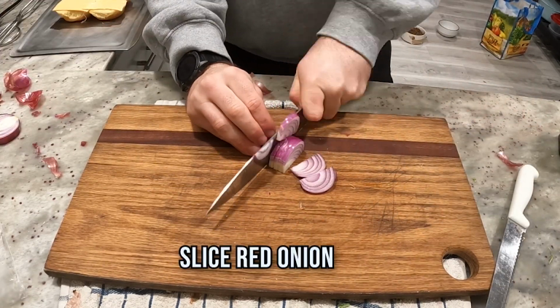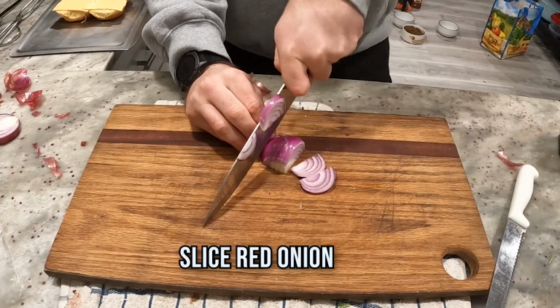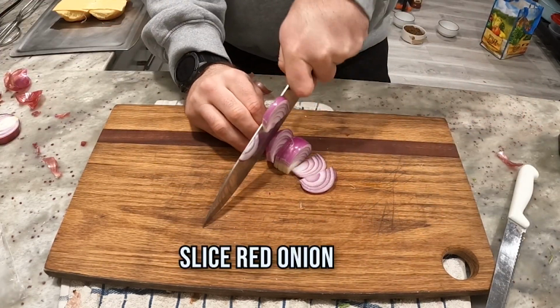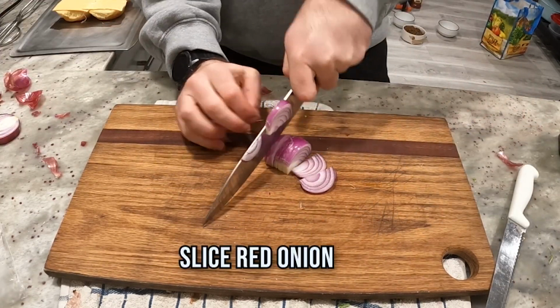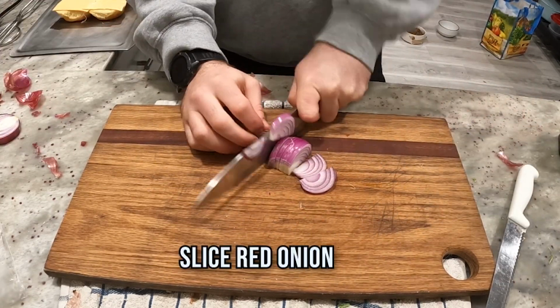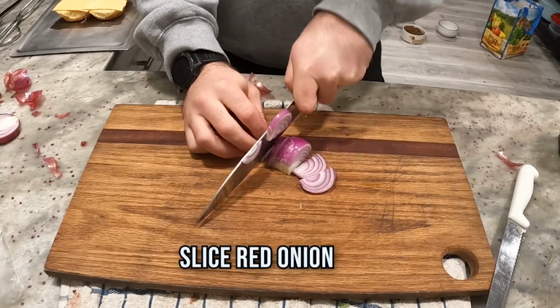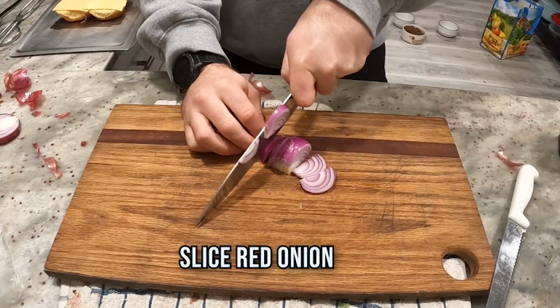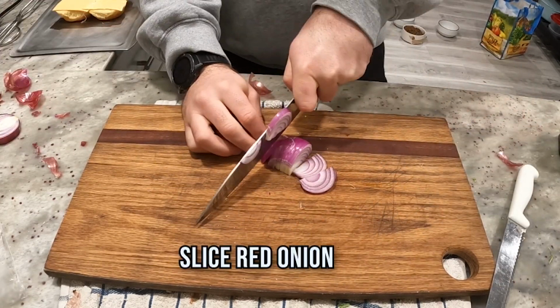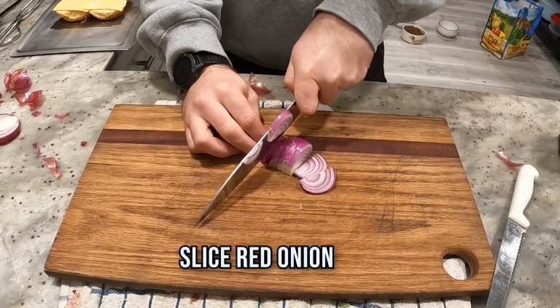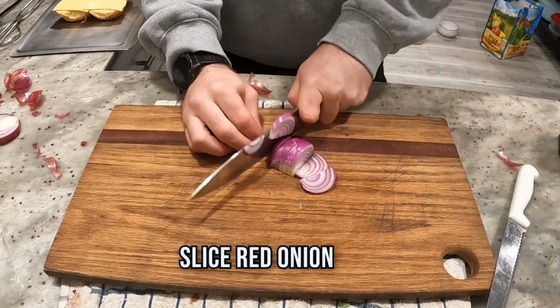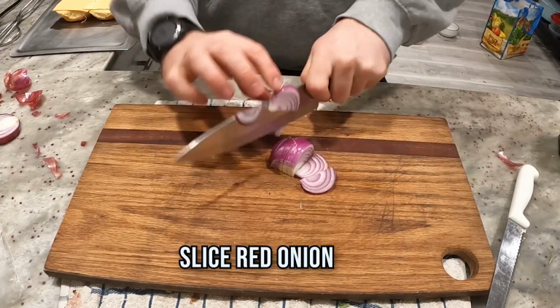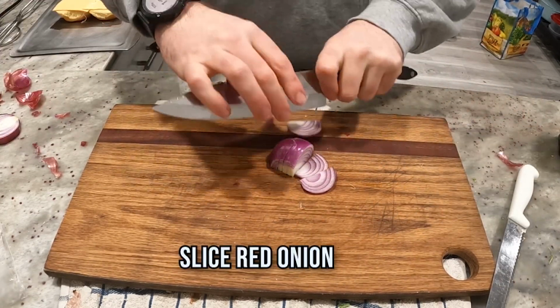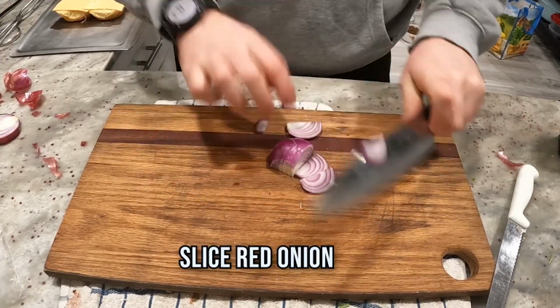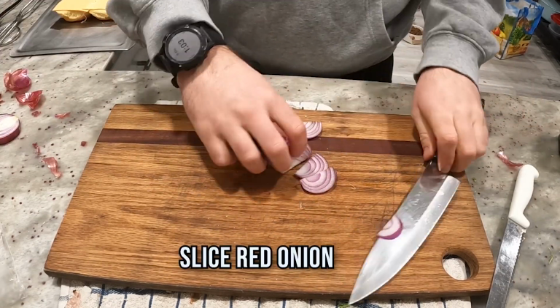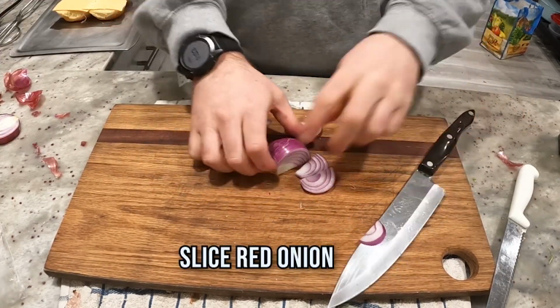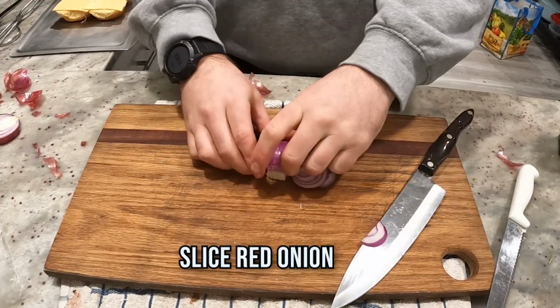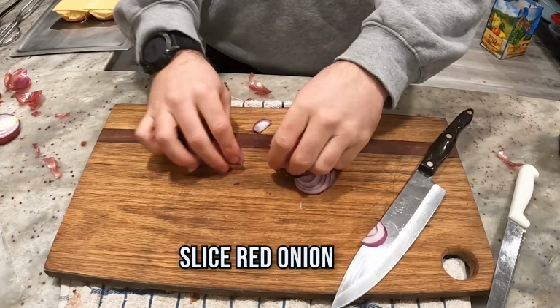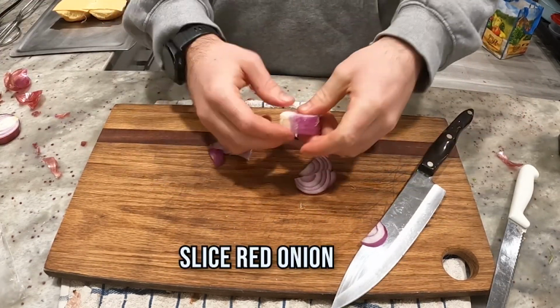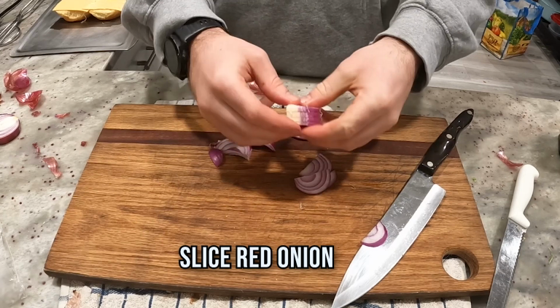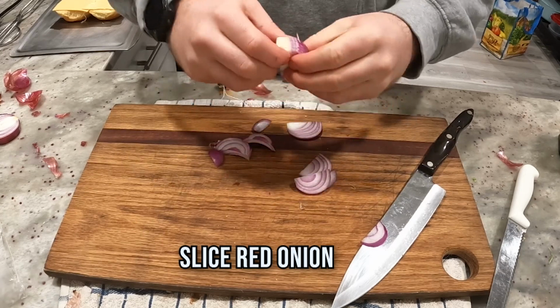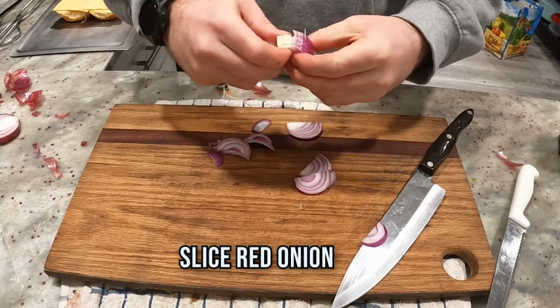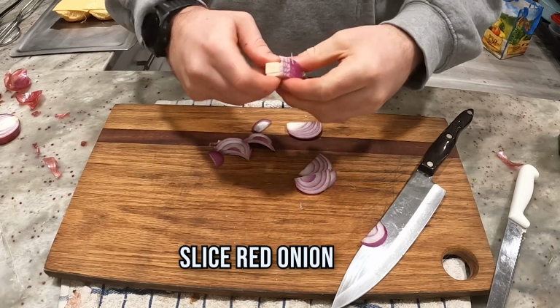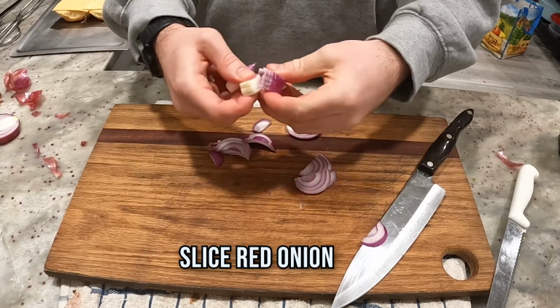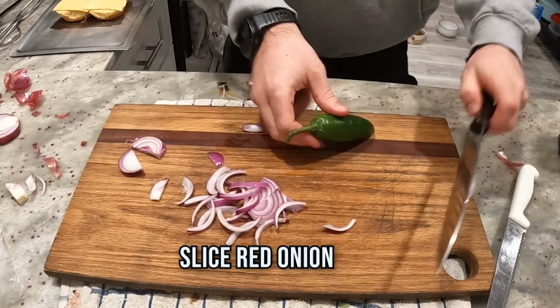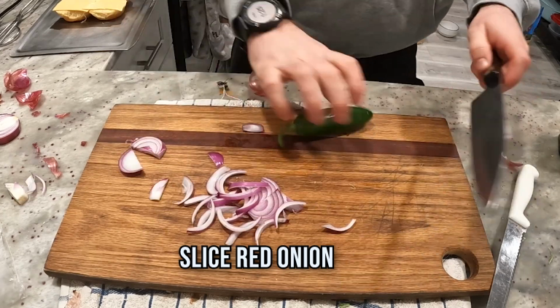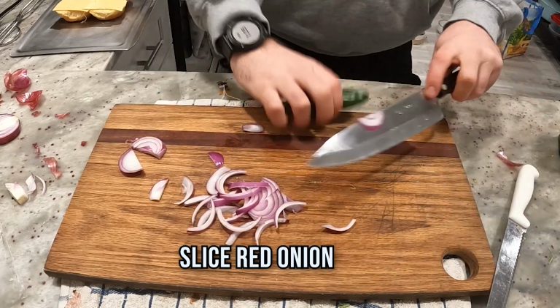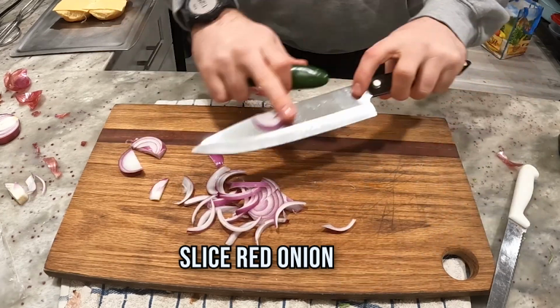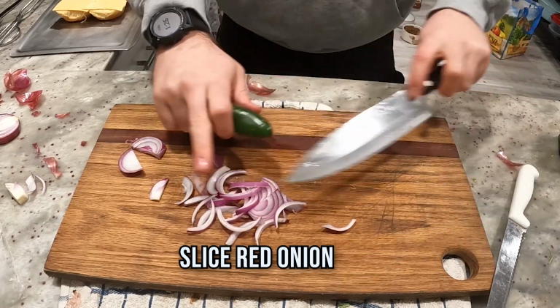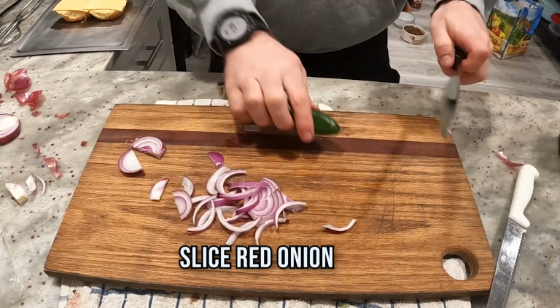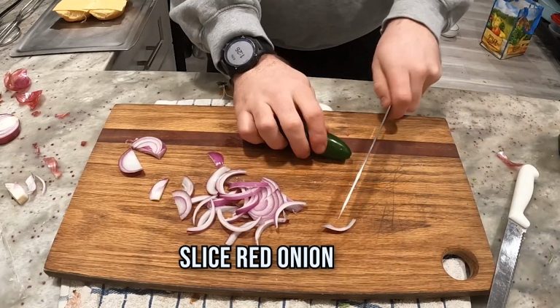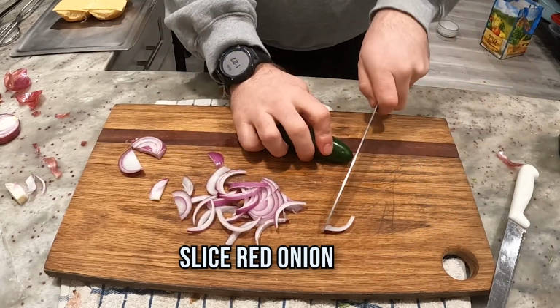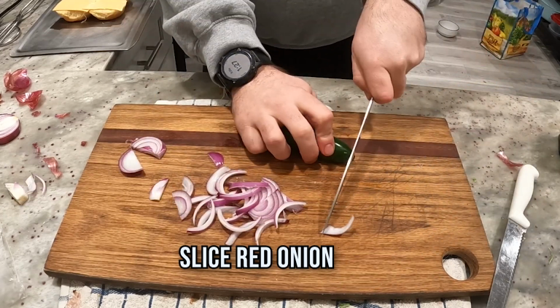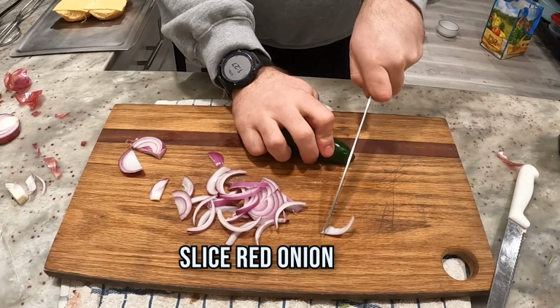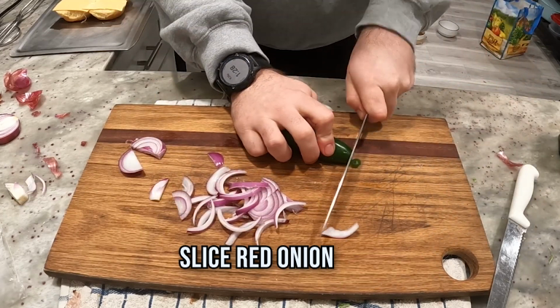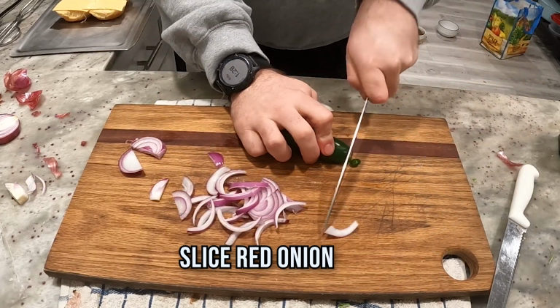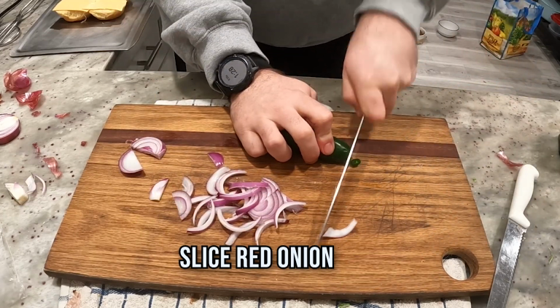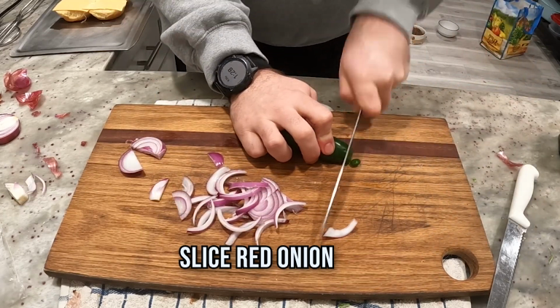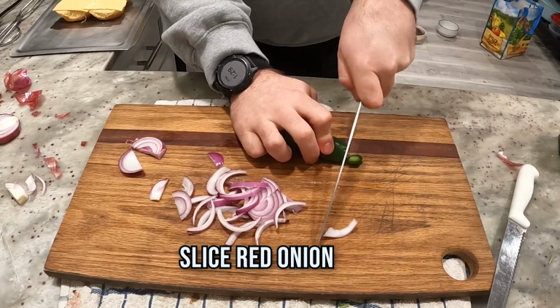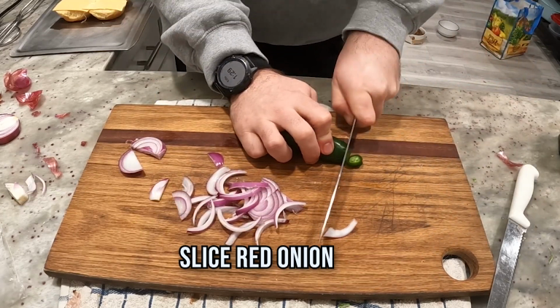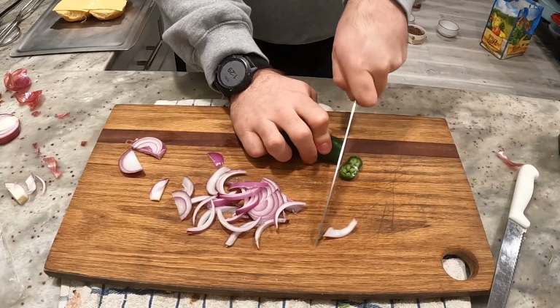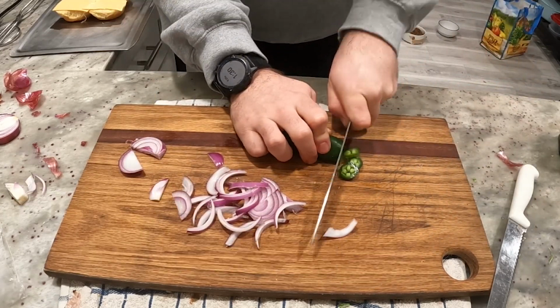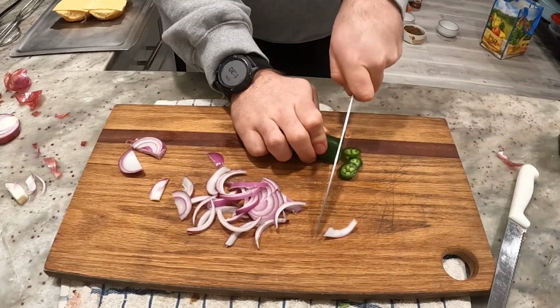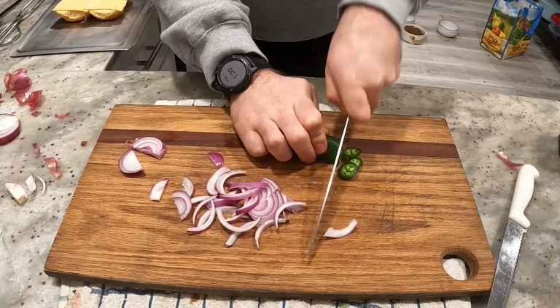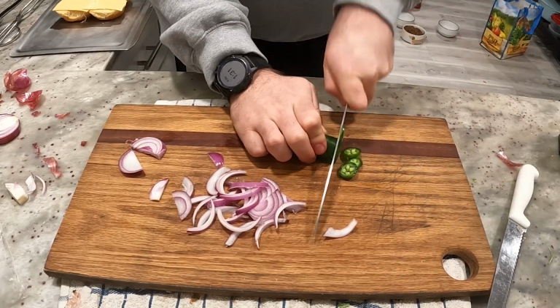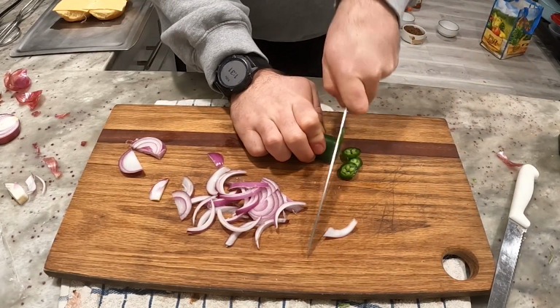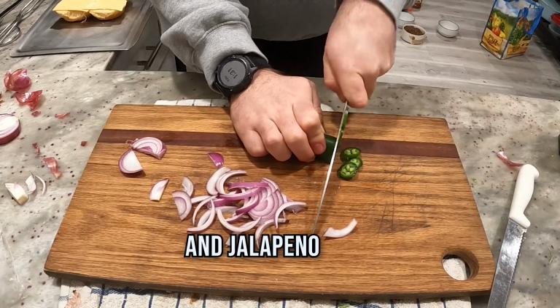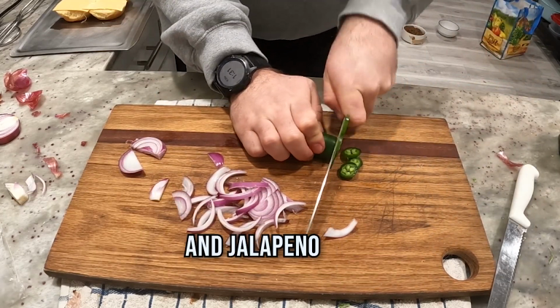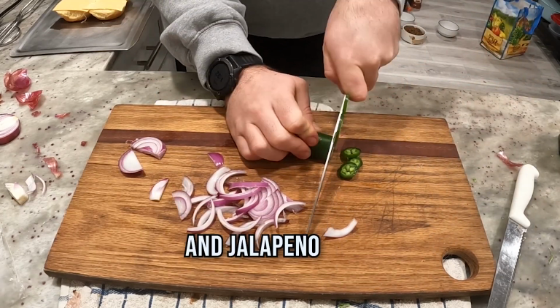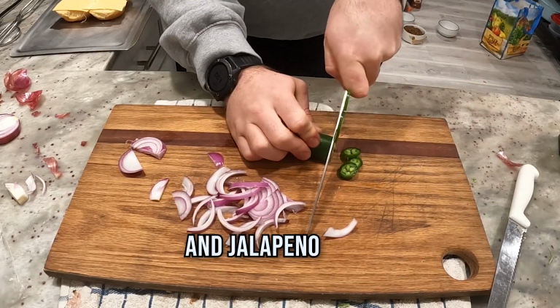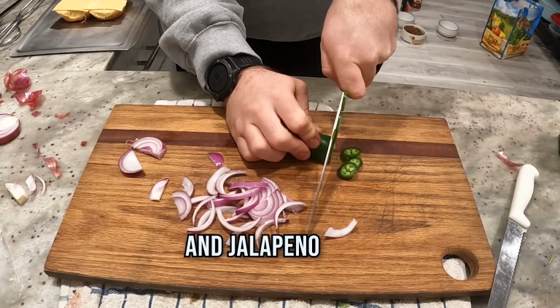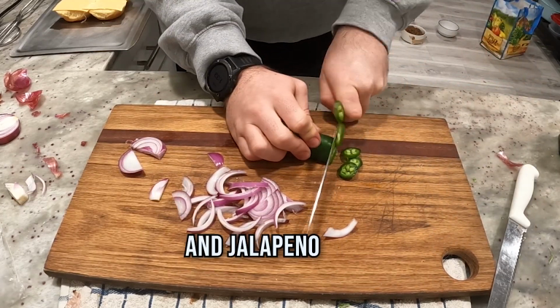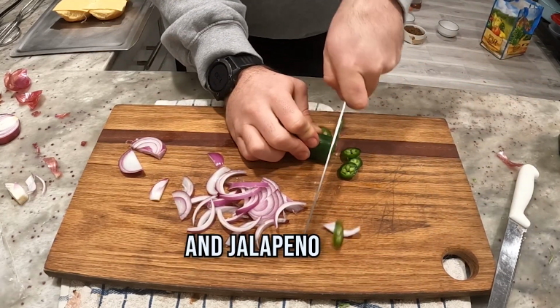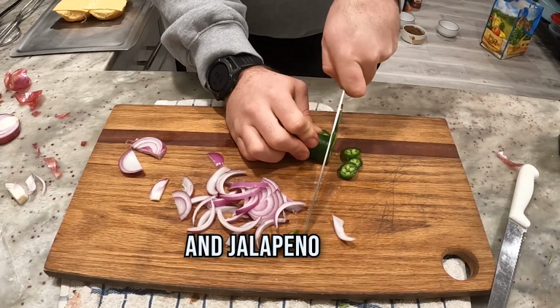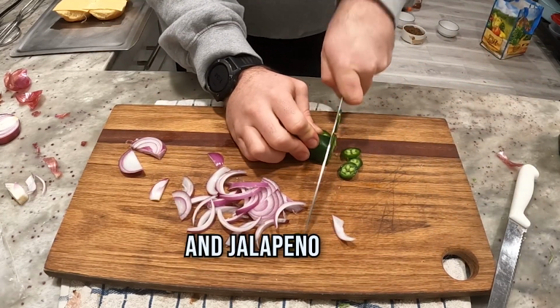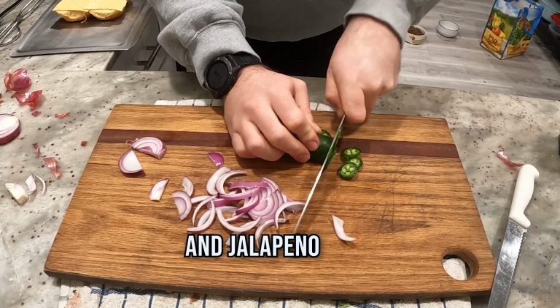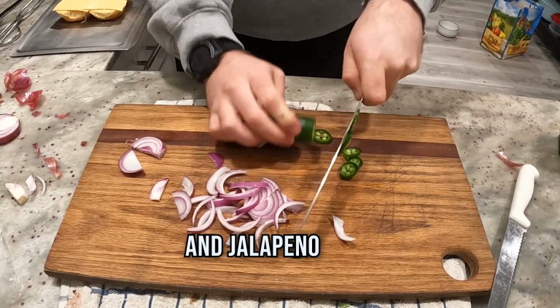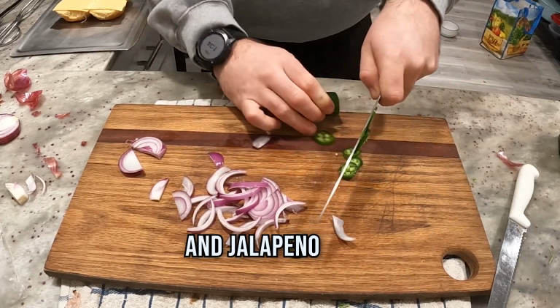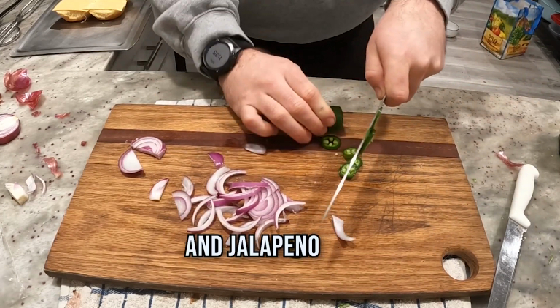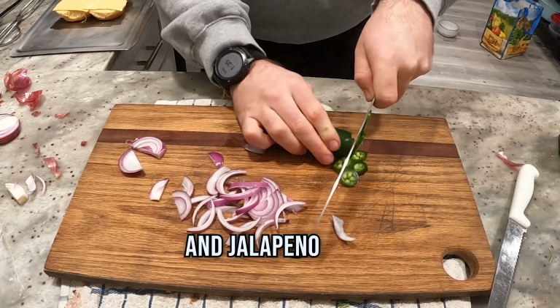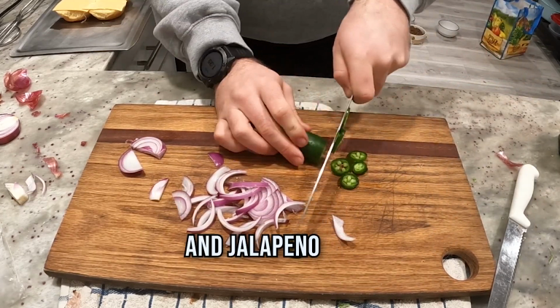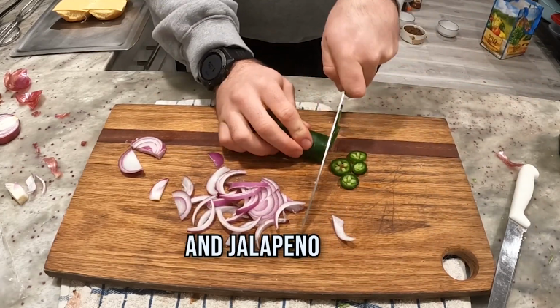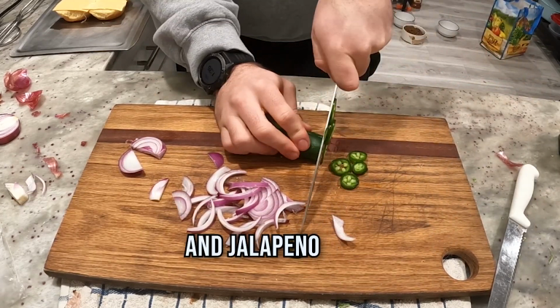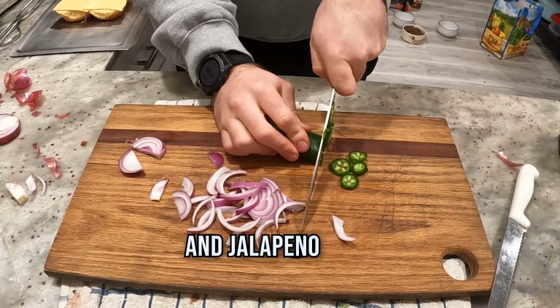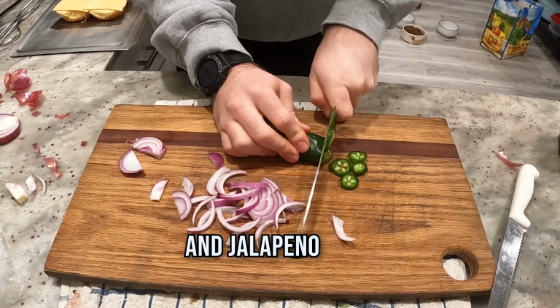Slice the red onion — slice, slice, slice — and break it apart. A little bit of jalapeño. I like the spice.